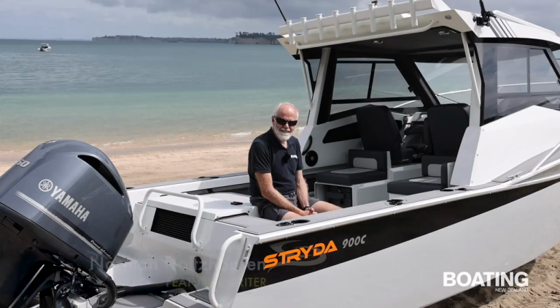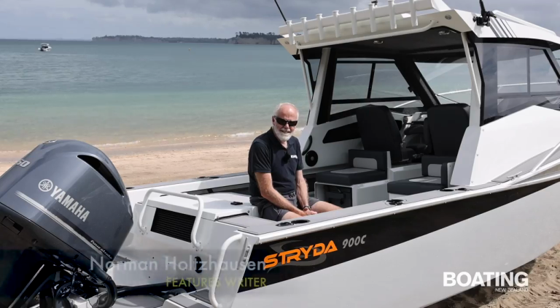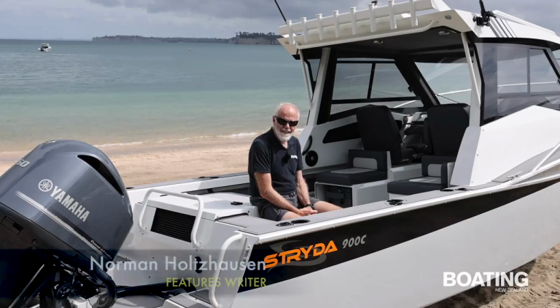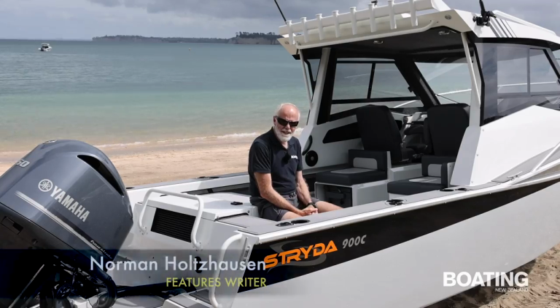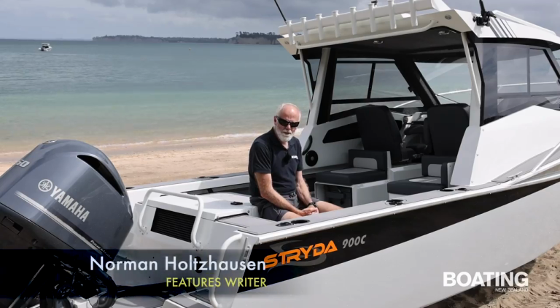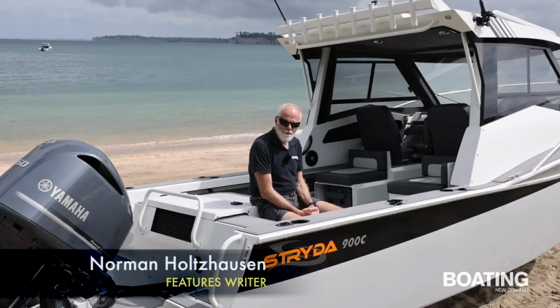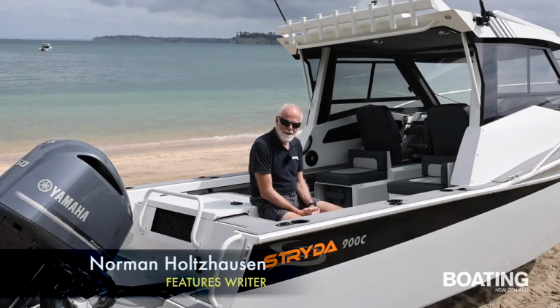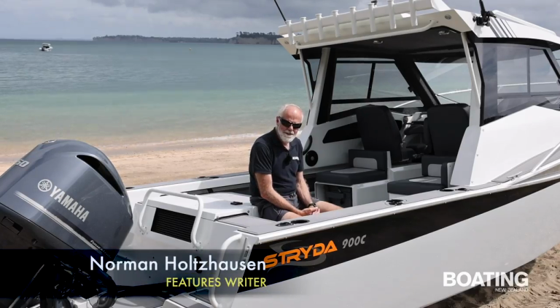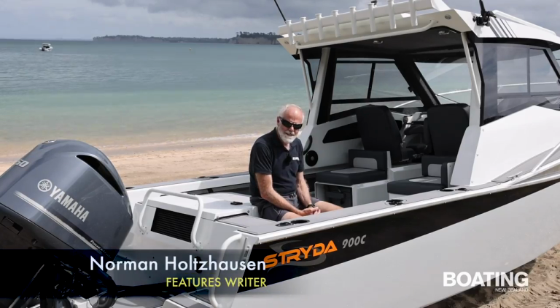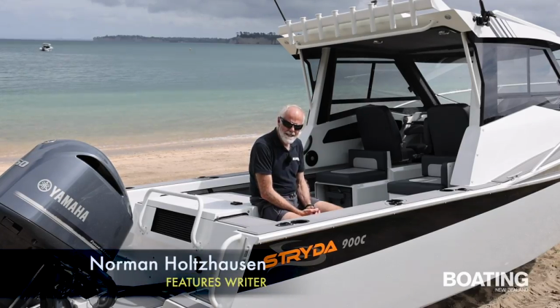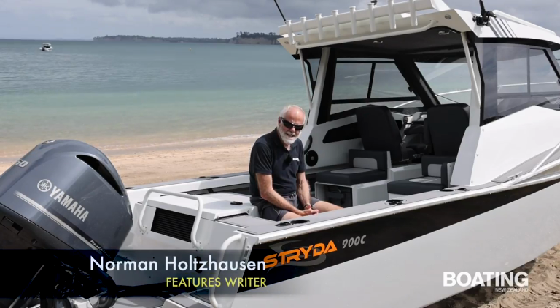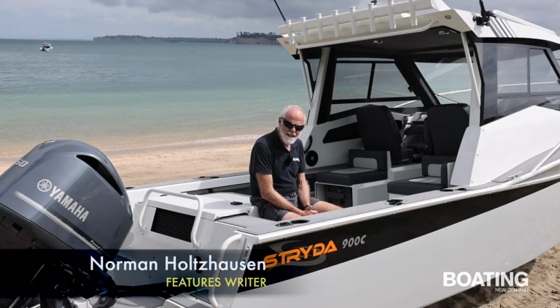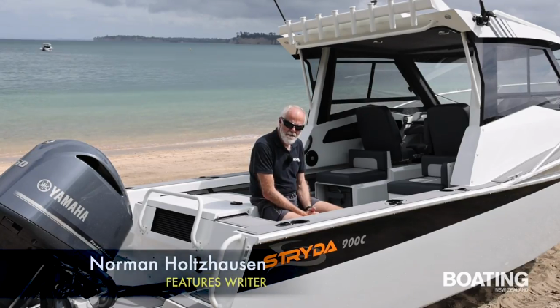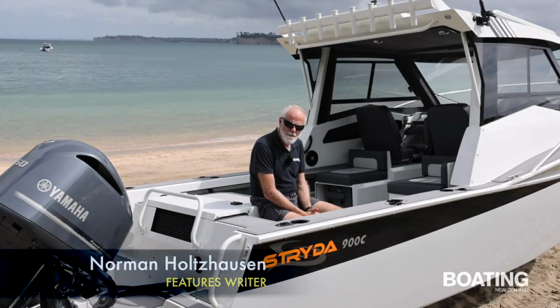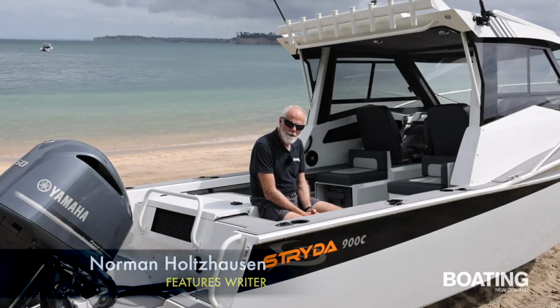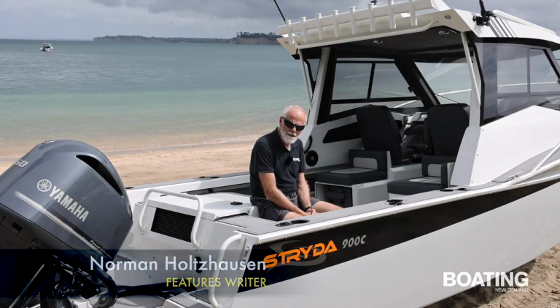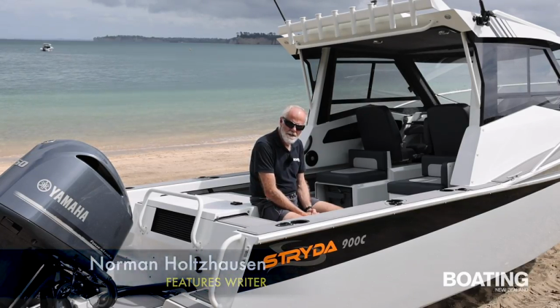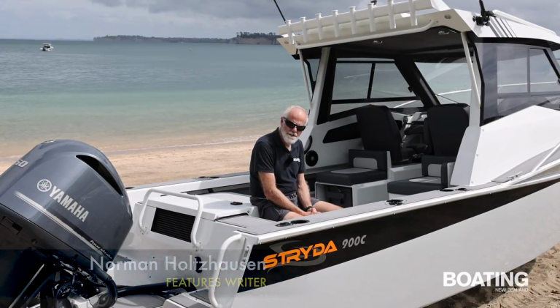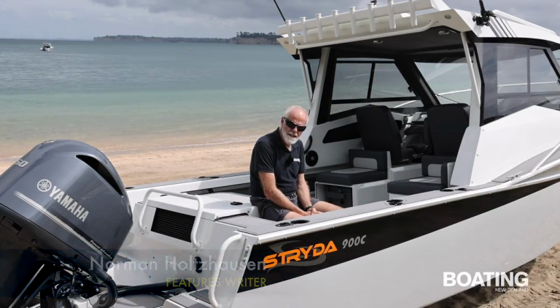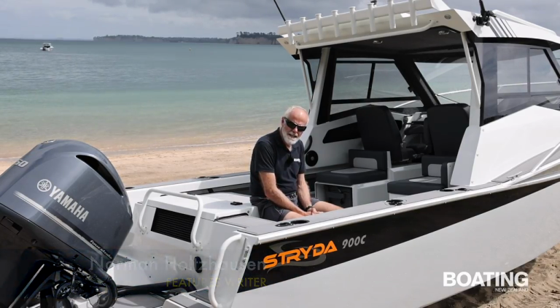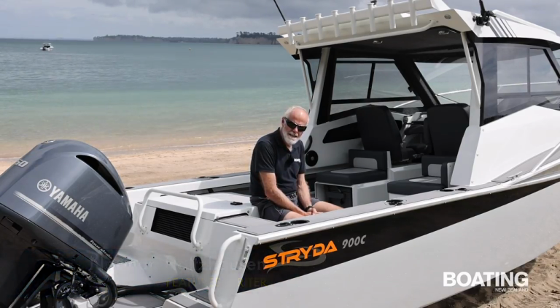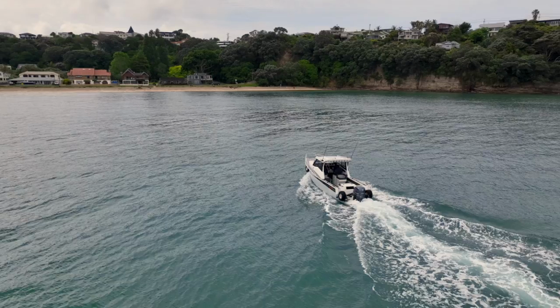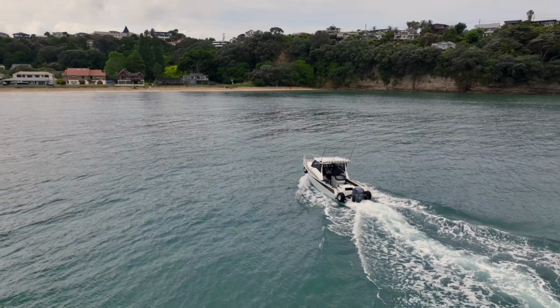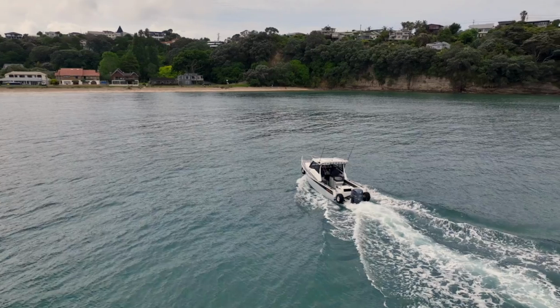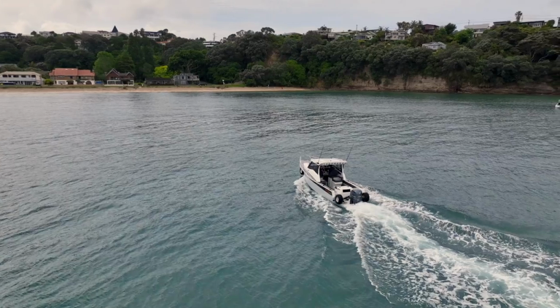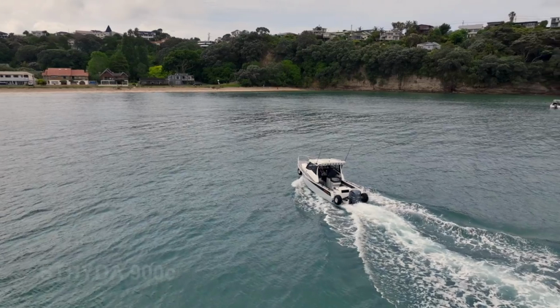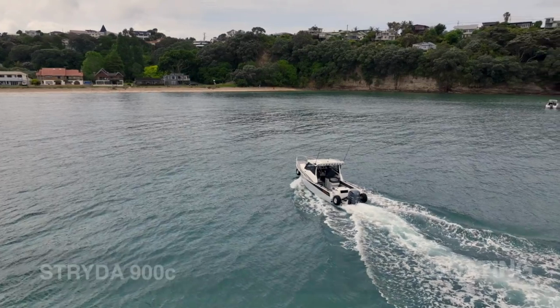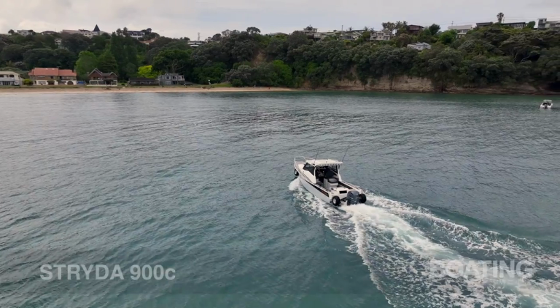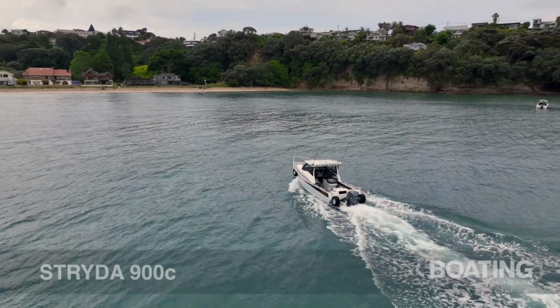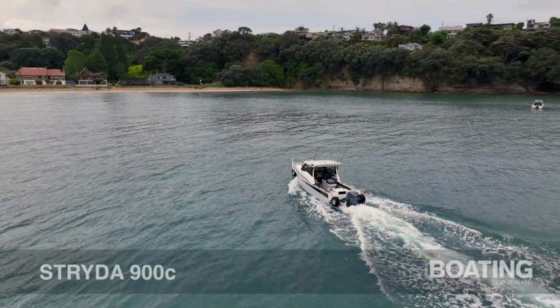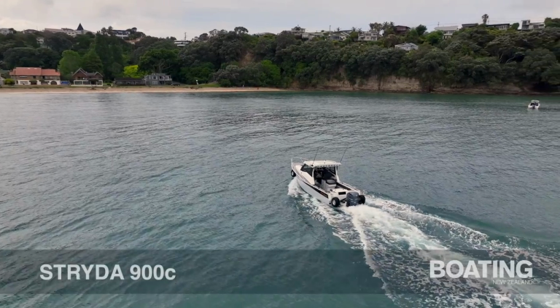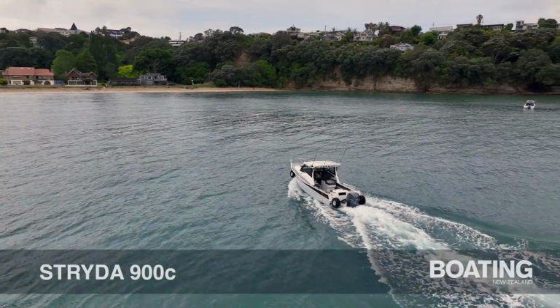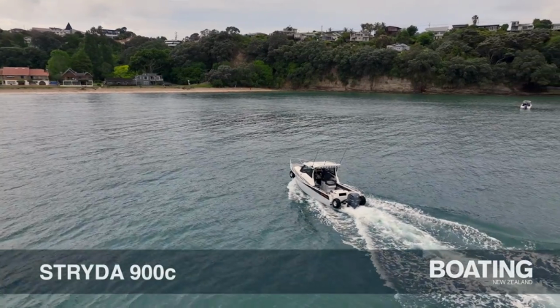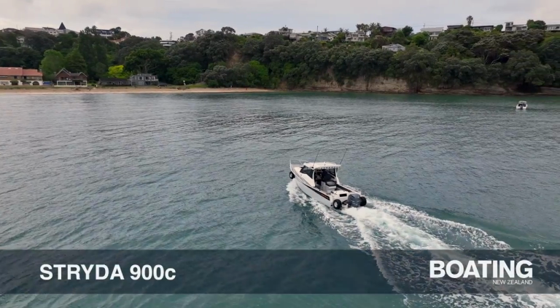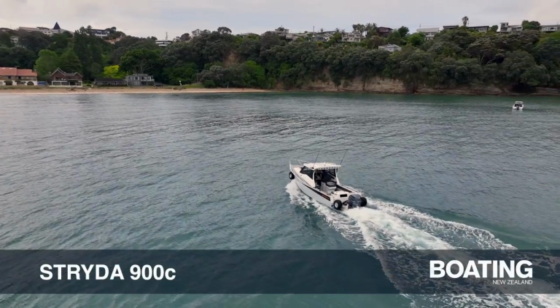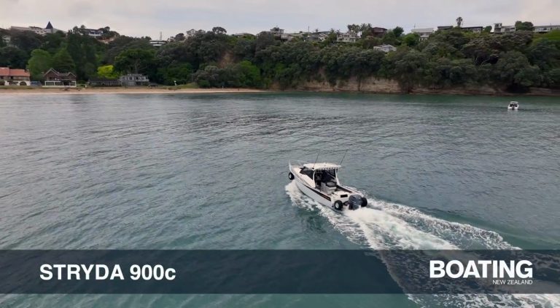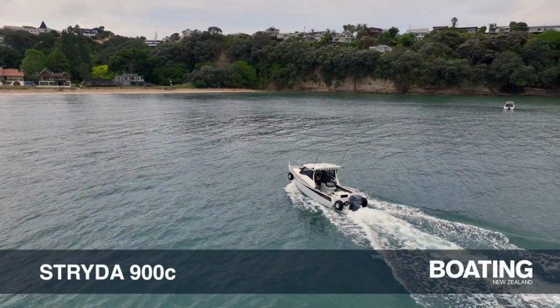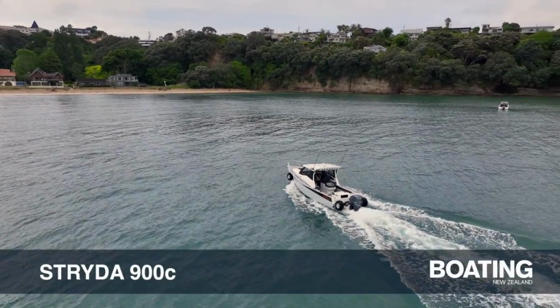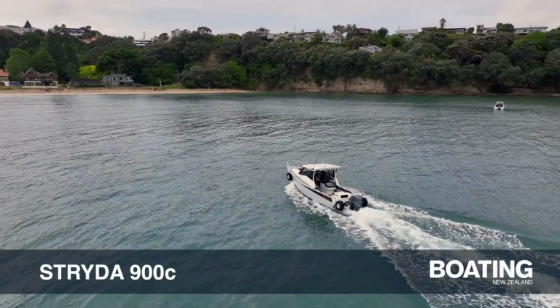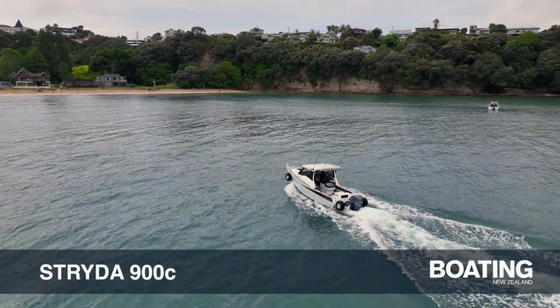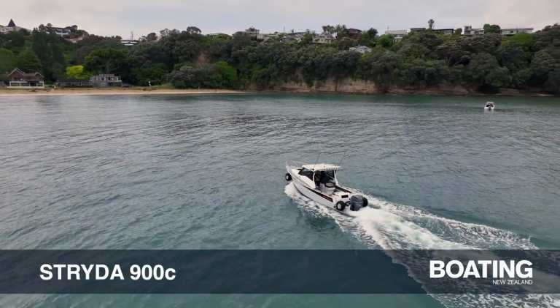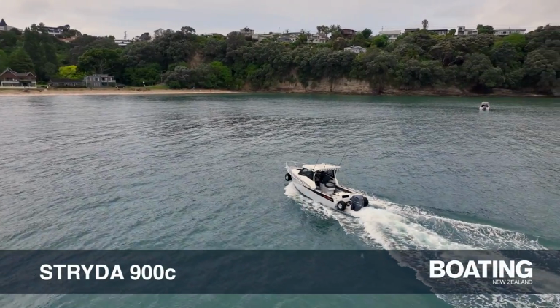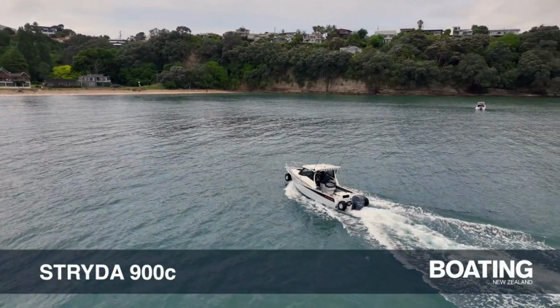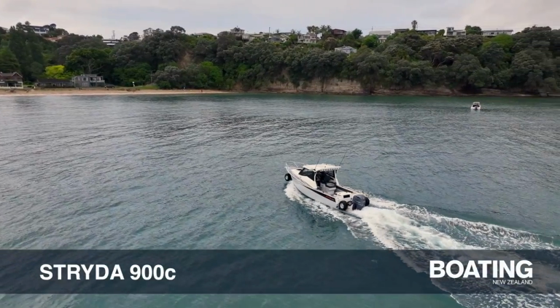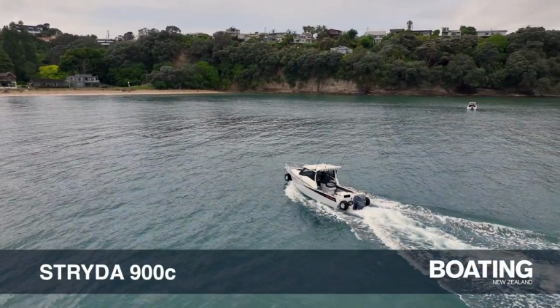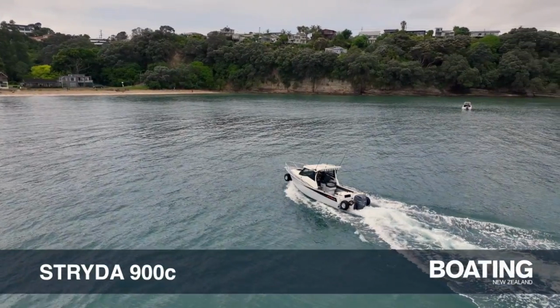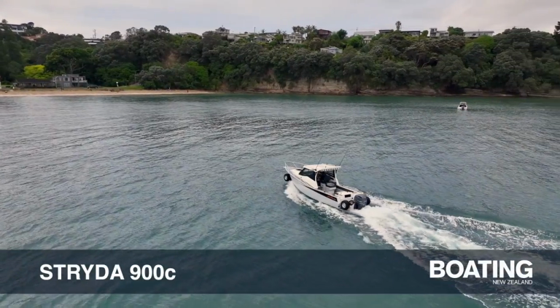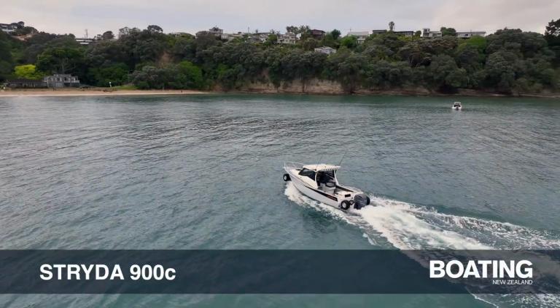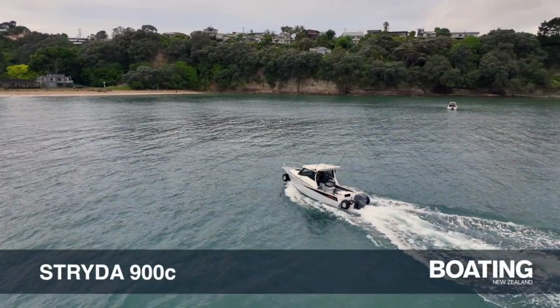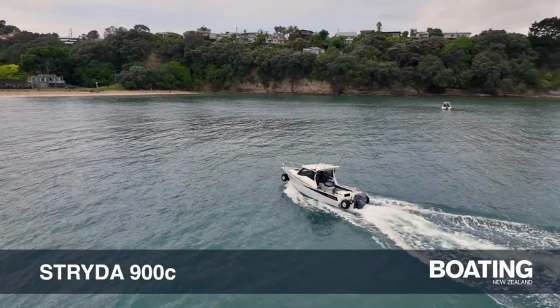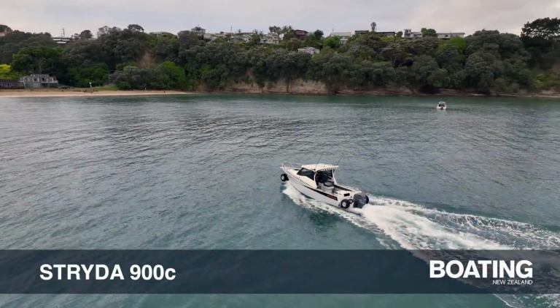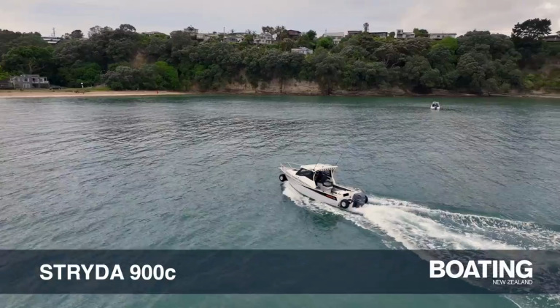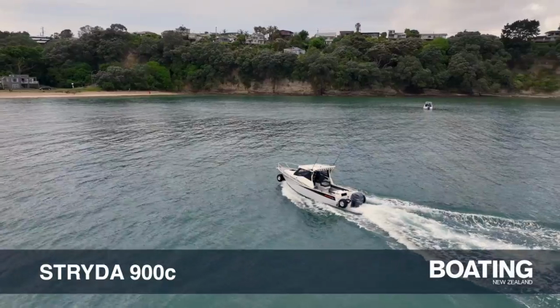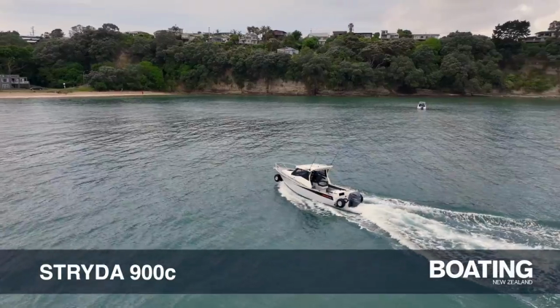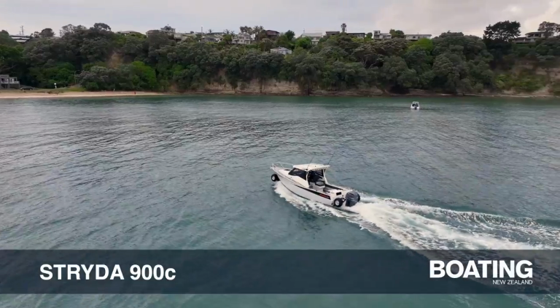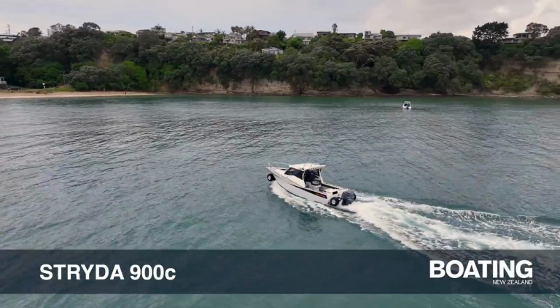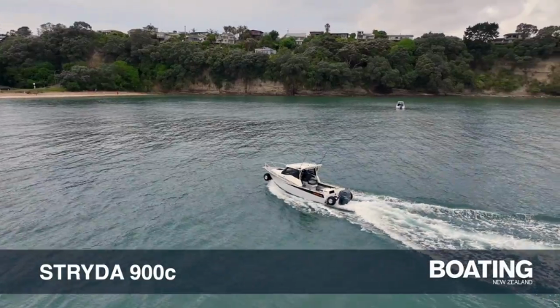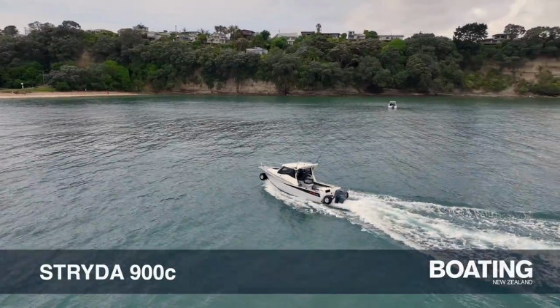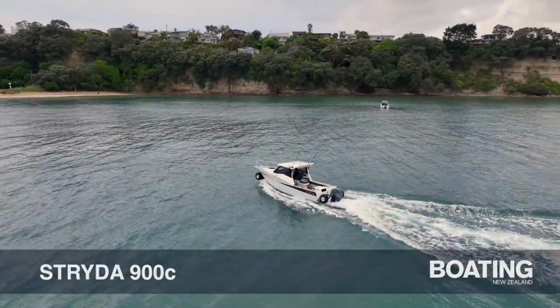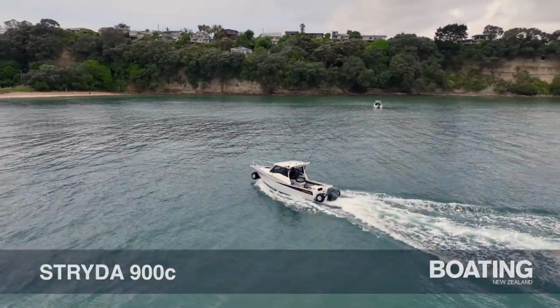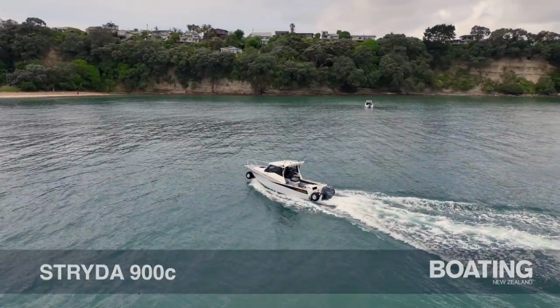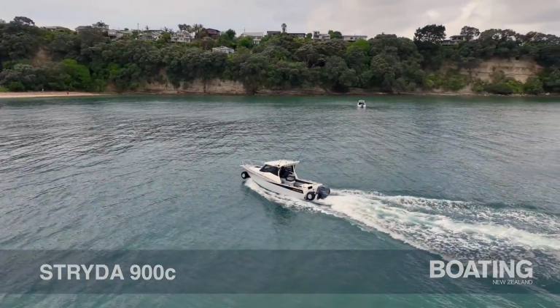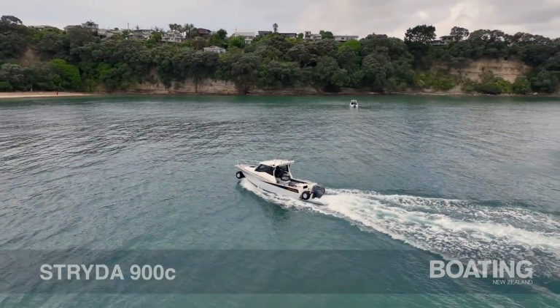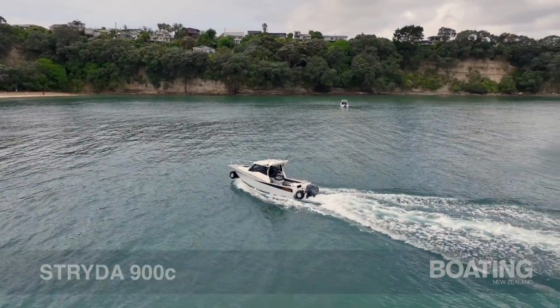Hi, Norman Holtzelsen here from Boating New Zealand, and today we're reviewing the Strider 900C, the latest model from Strider Marine.